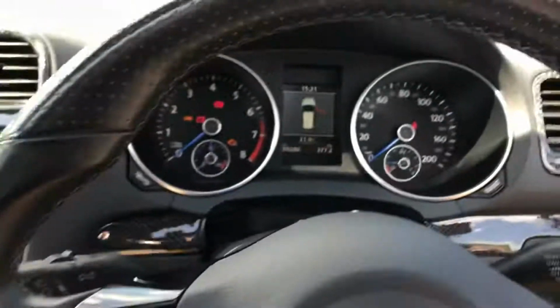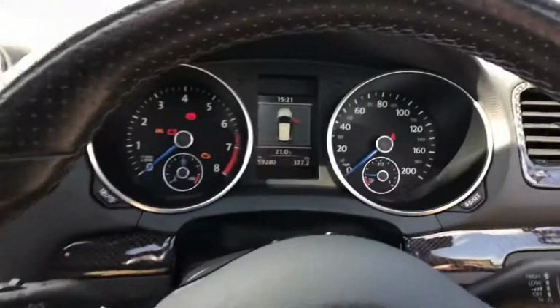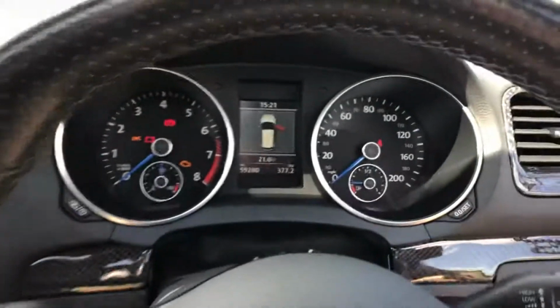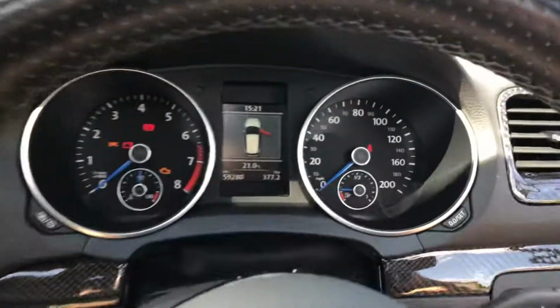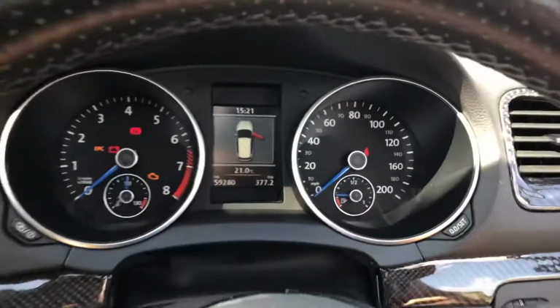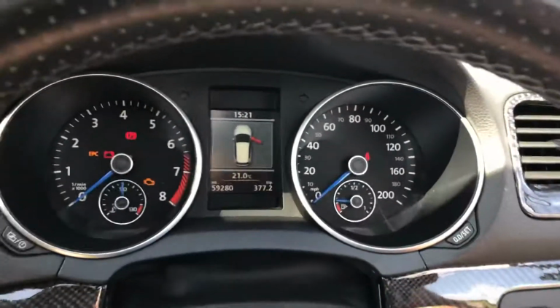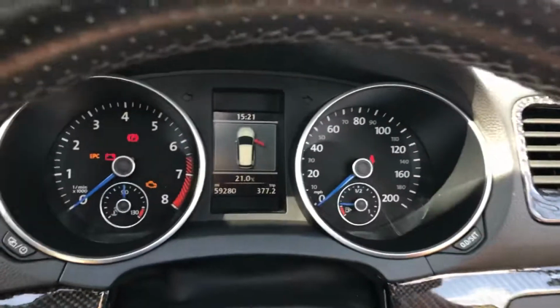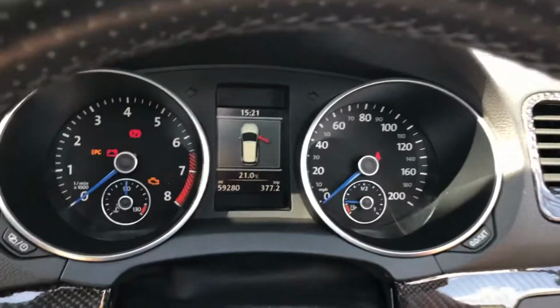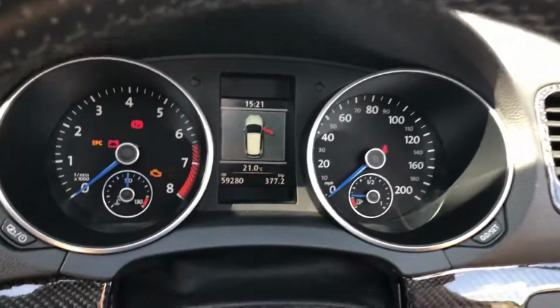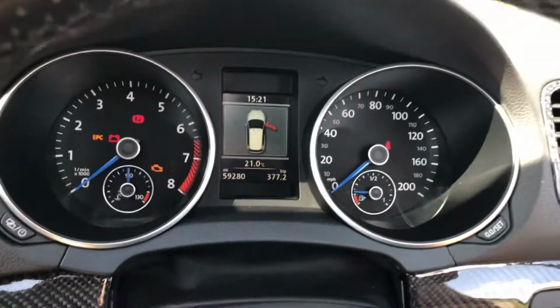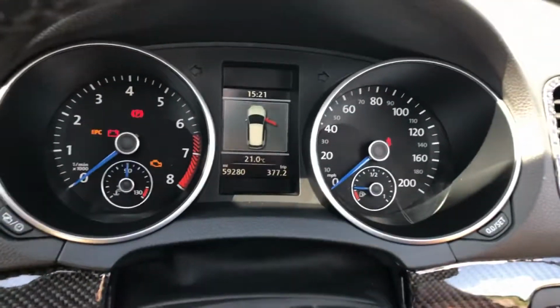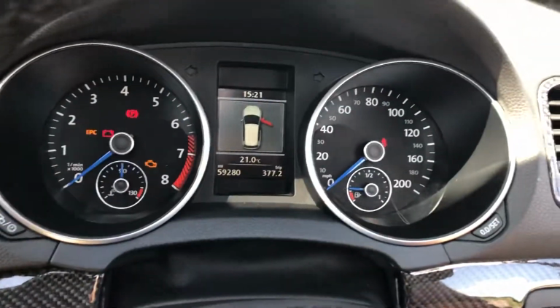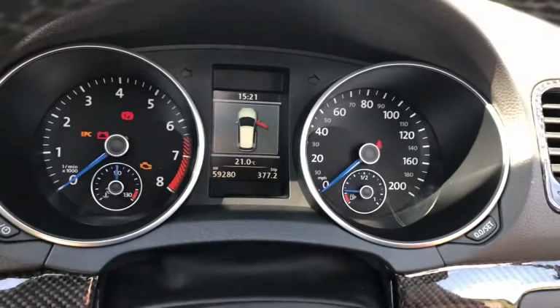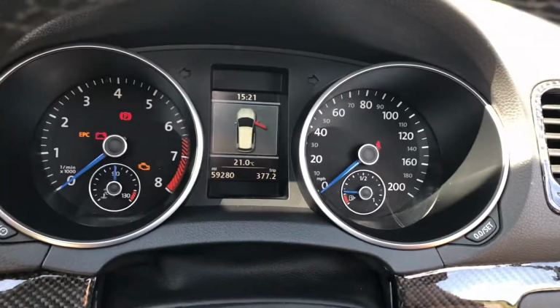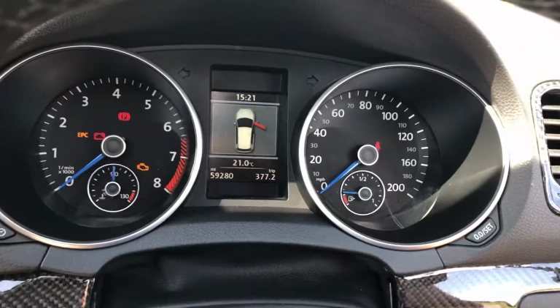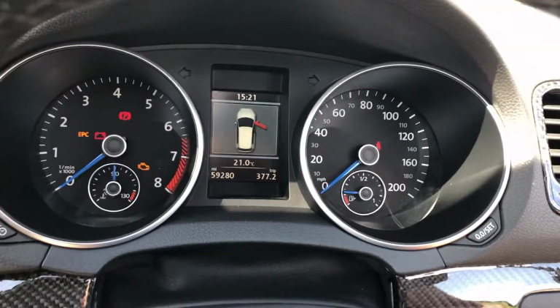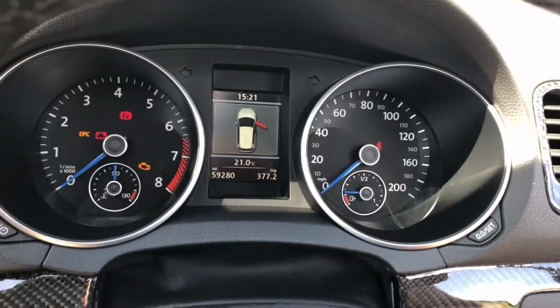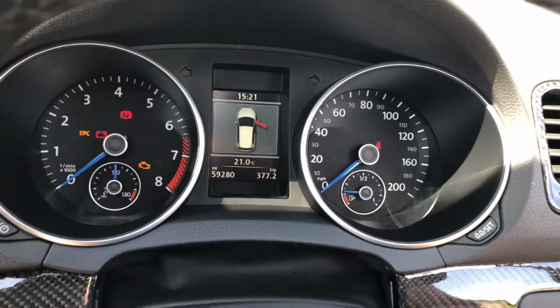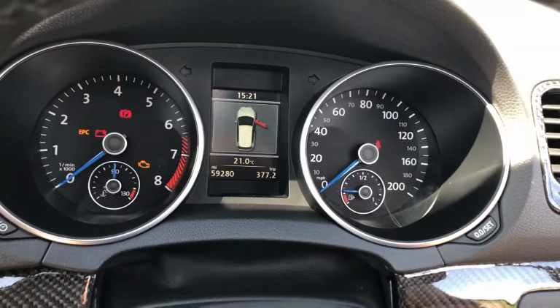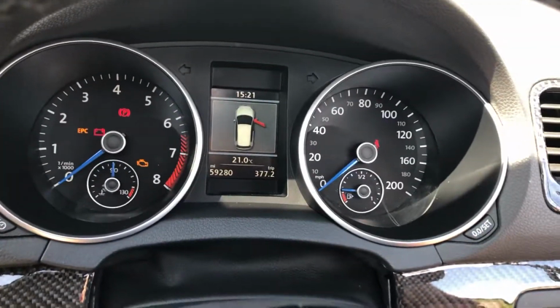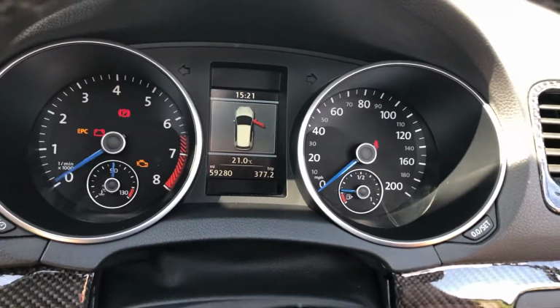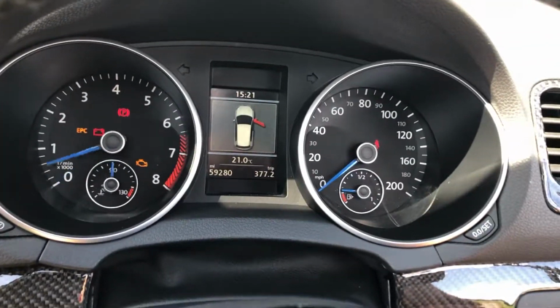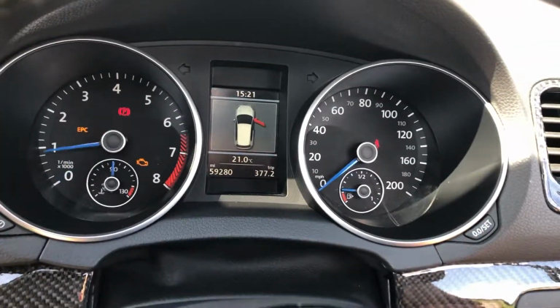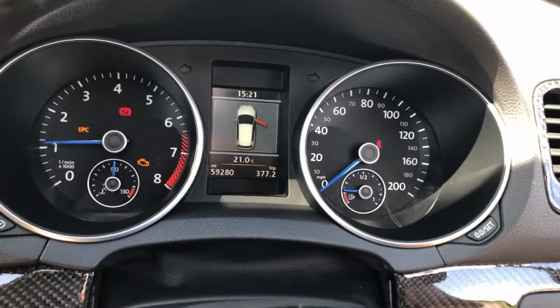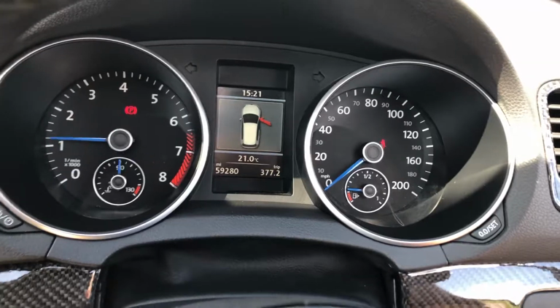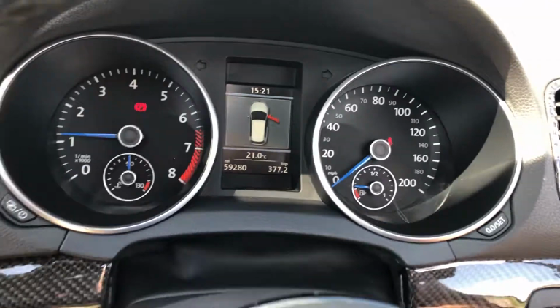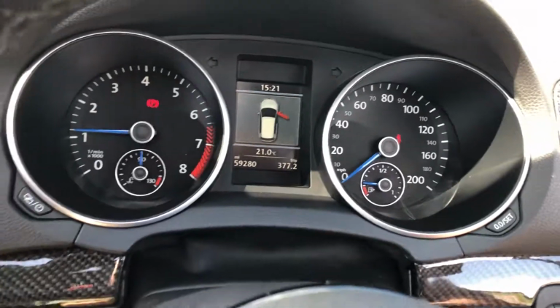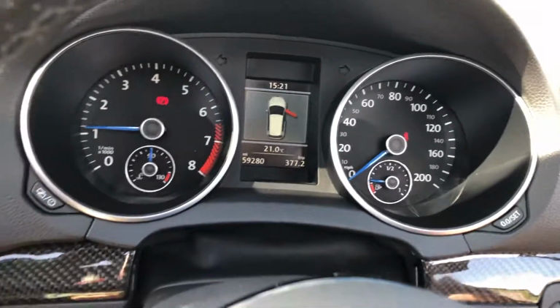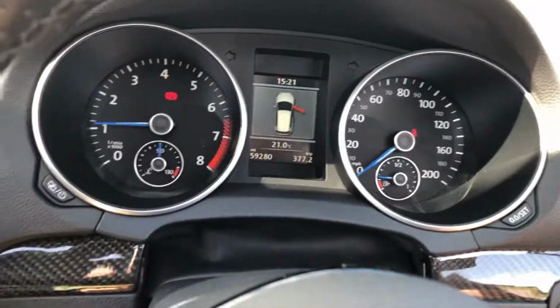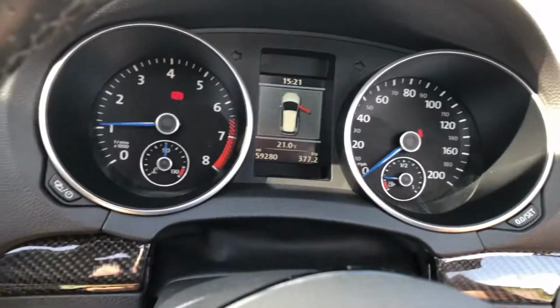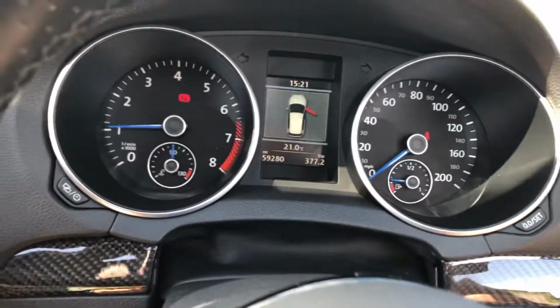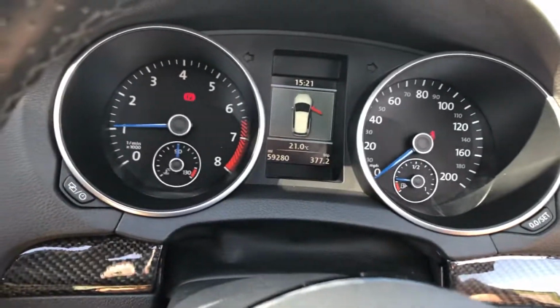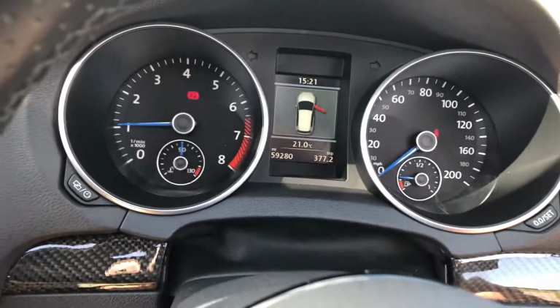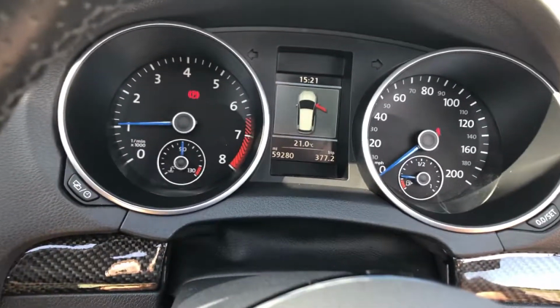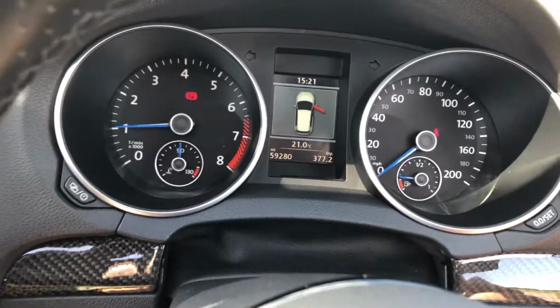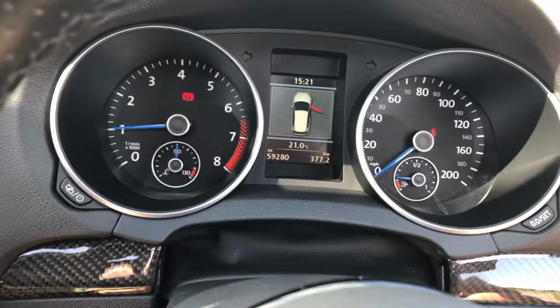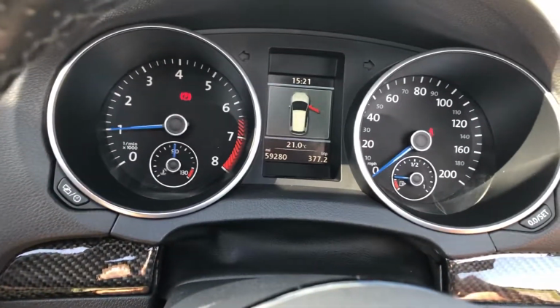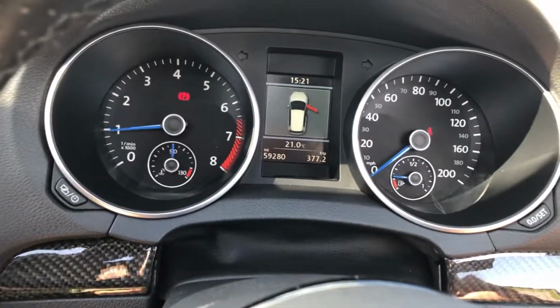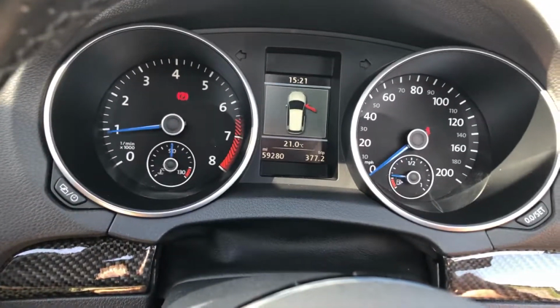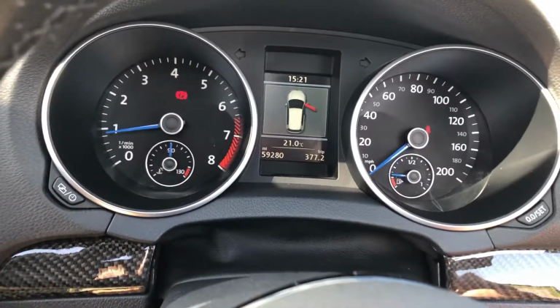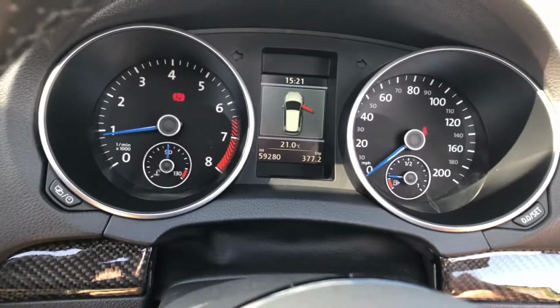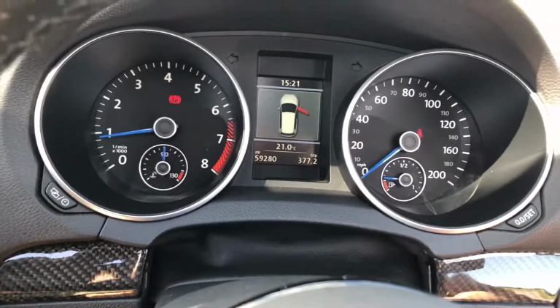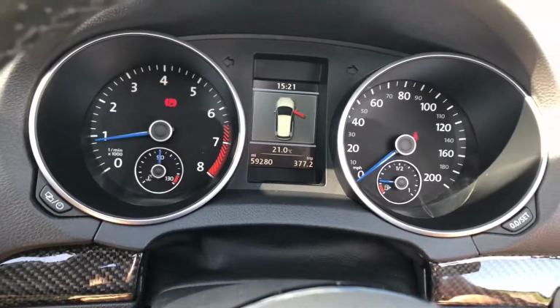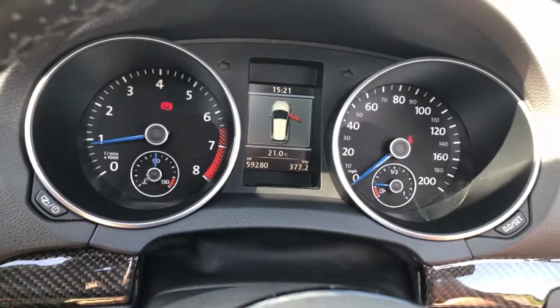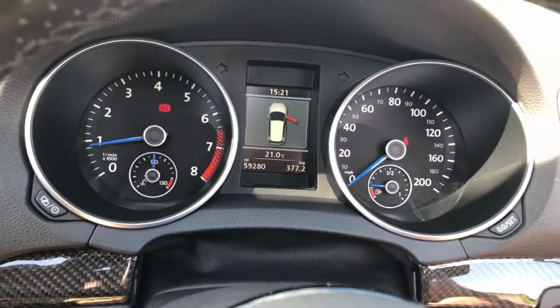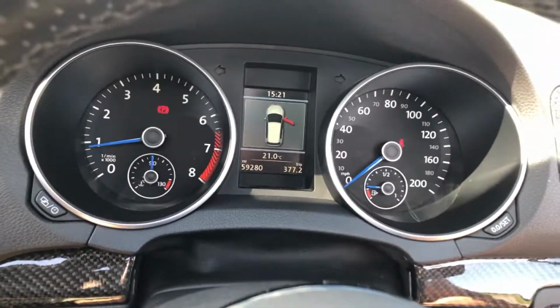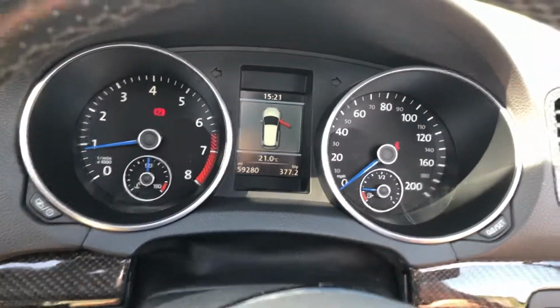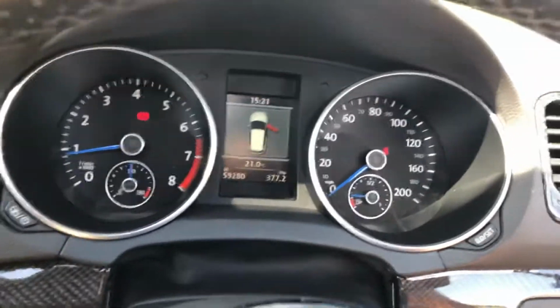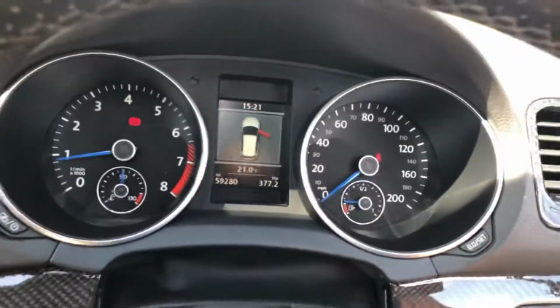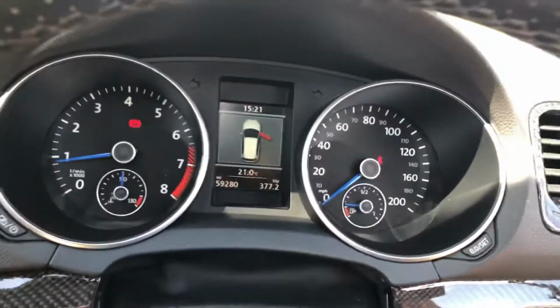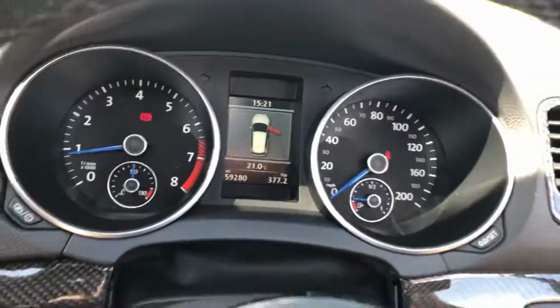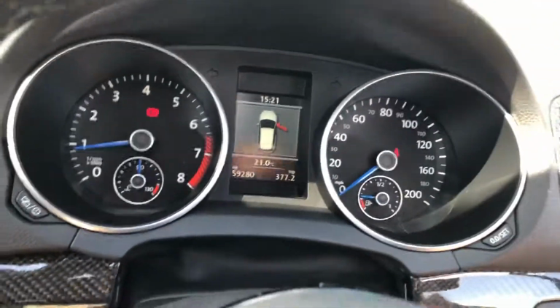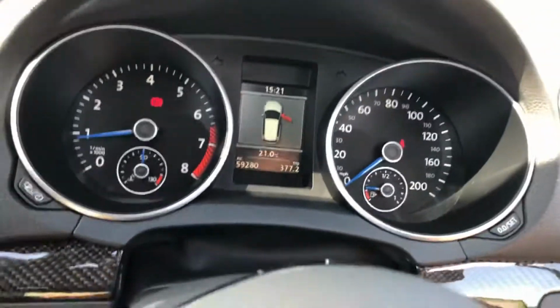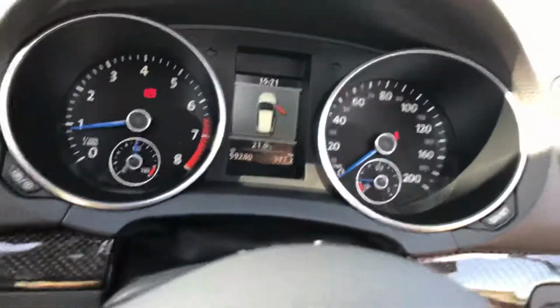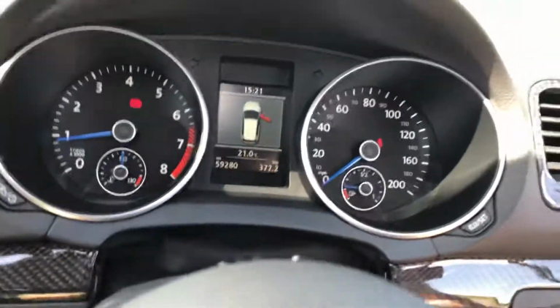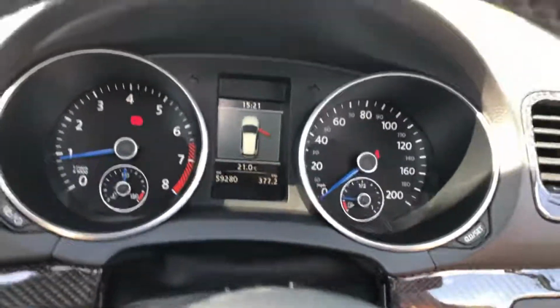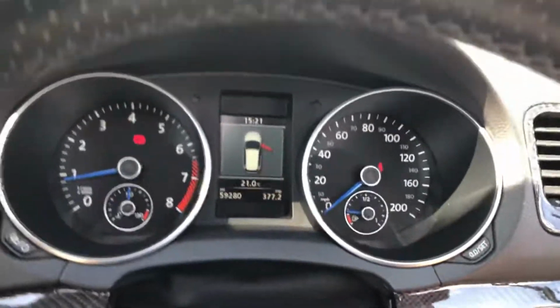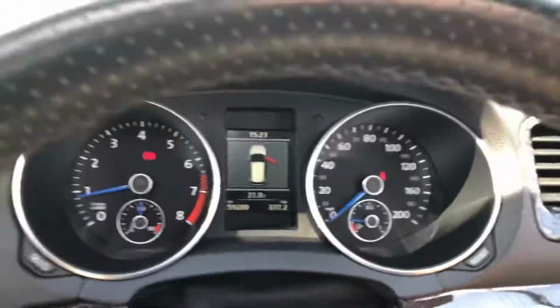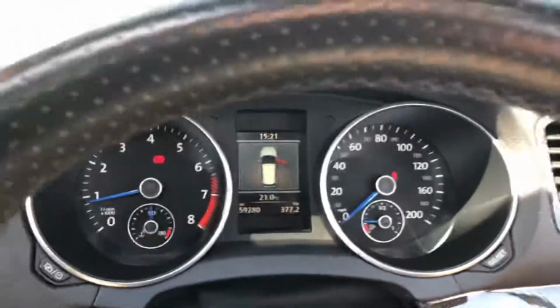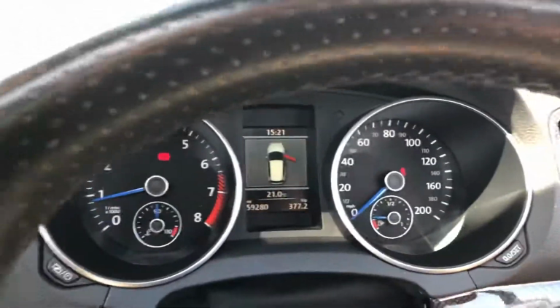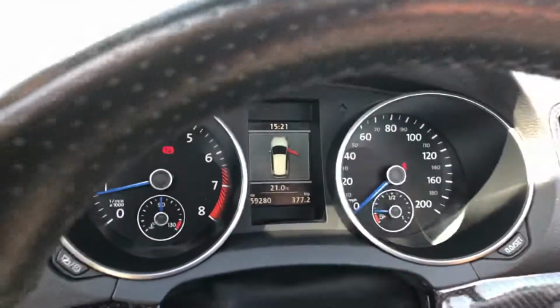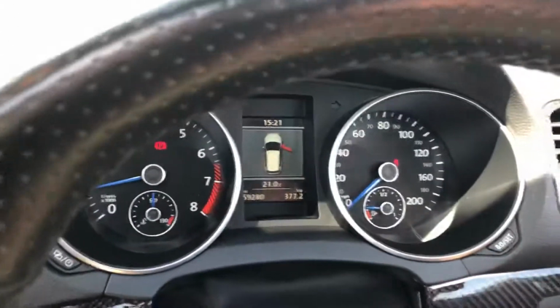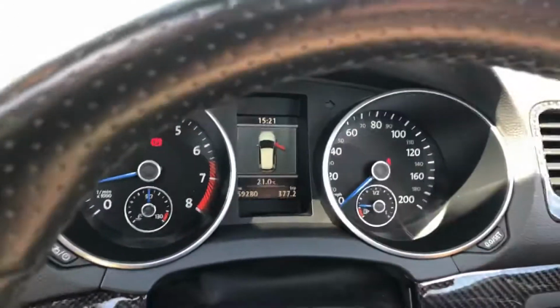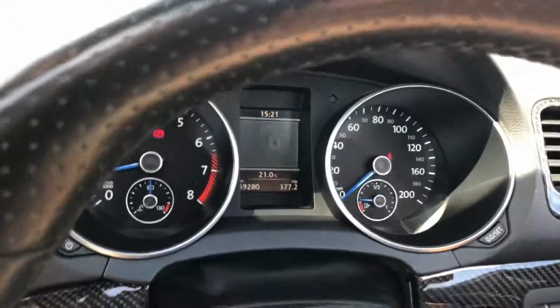I'll start it up and show you that it's free from any warning lights — and ignition on. There we are. No warning lights anywhere on the display.